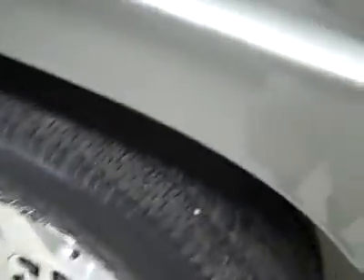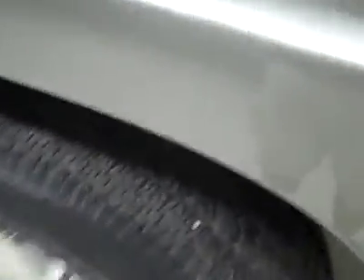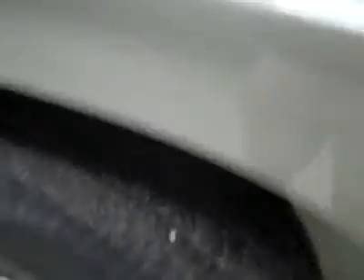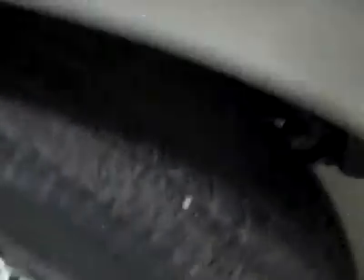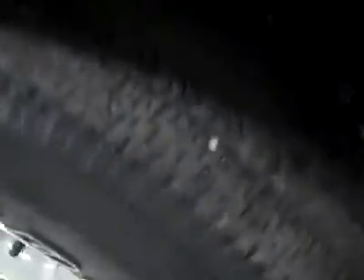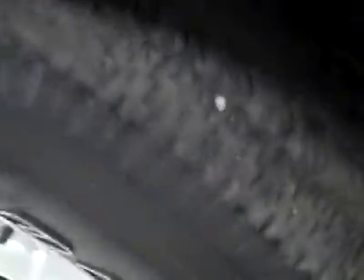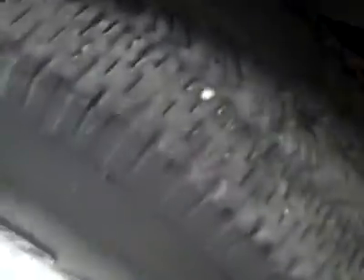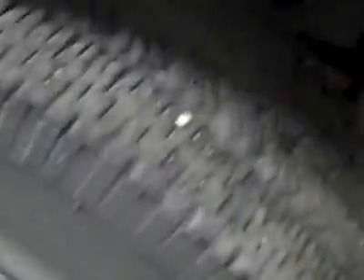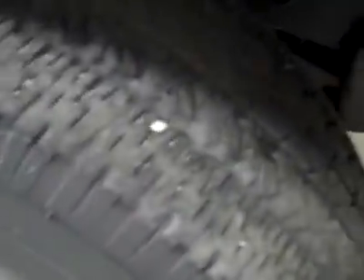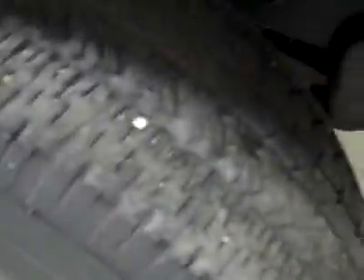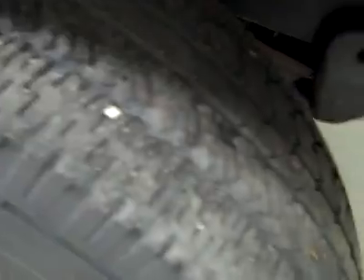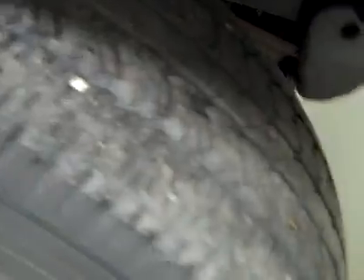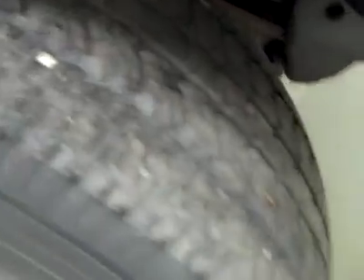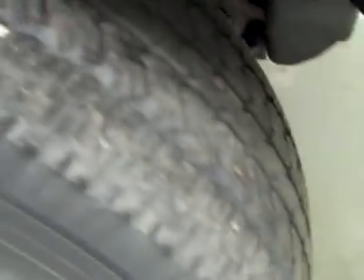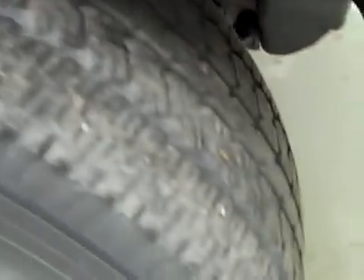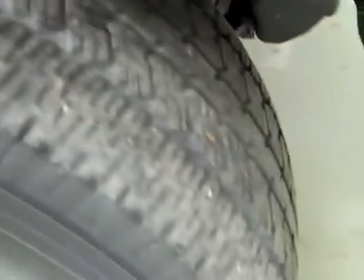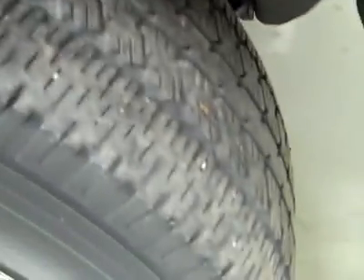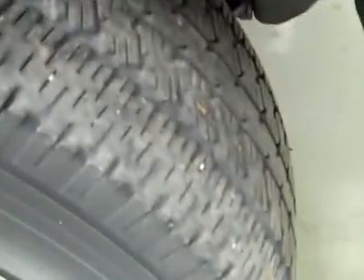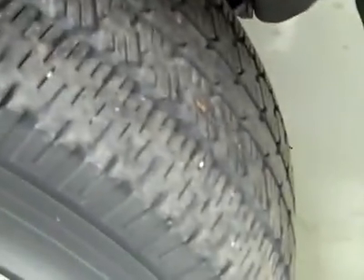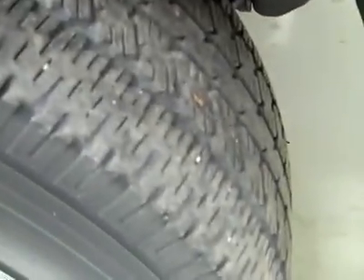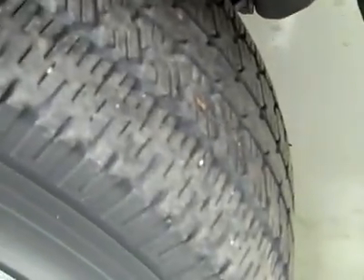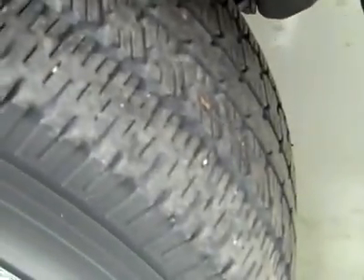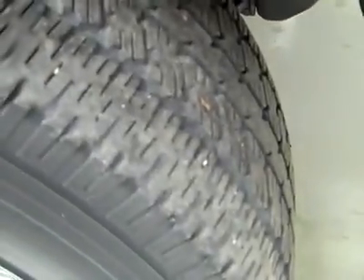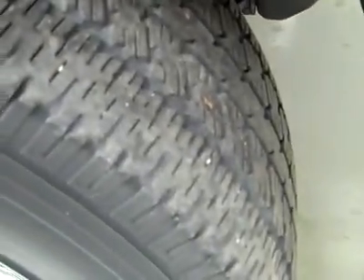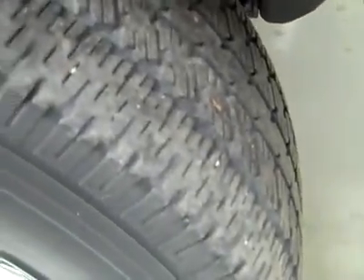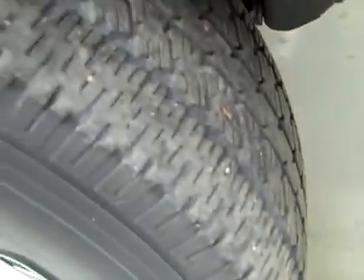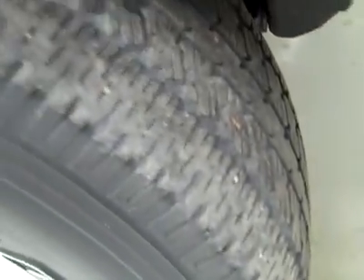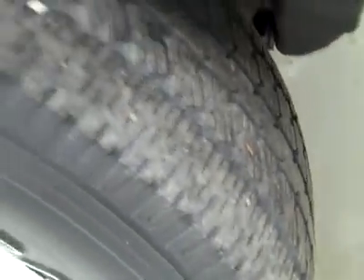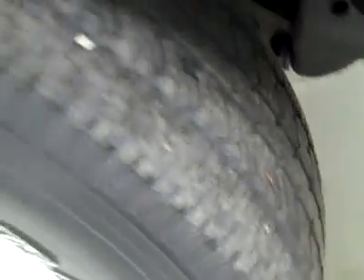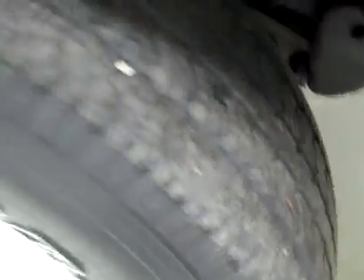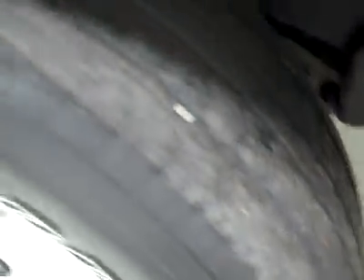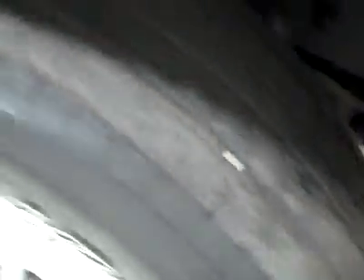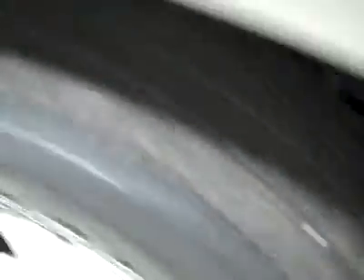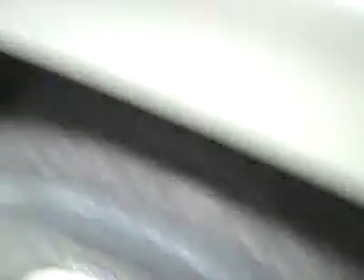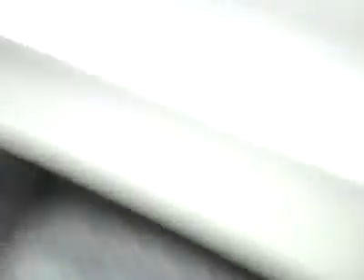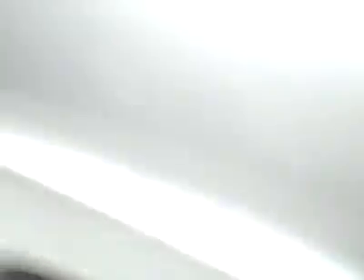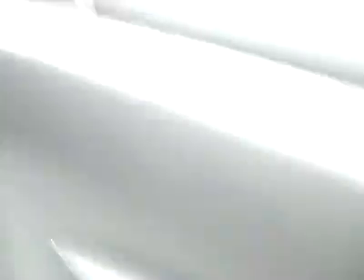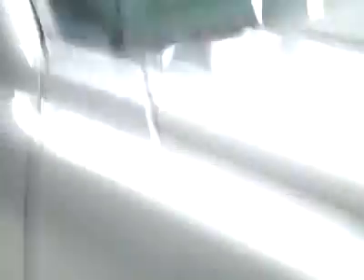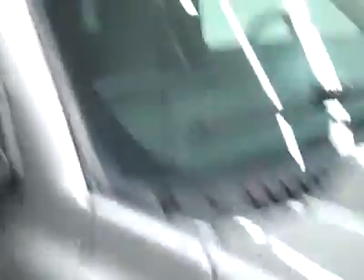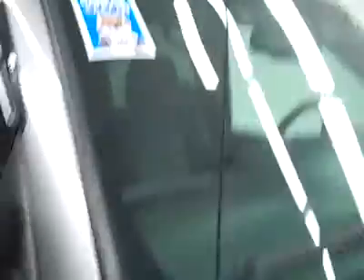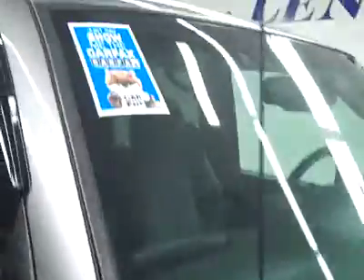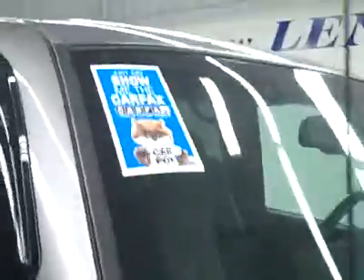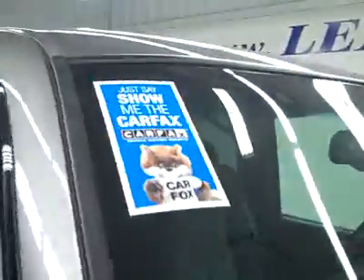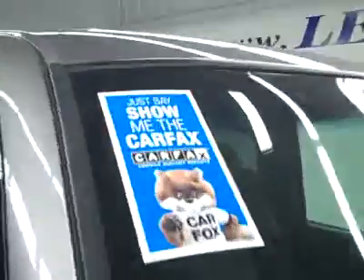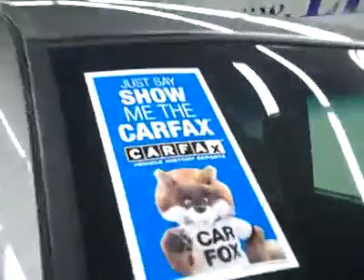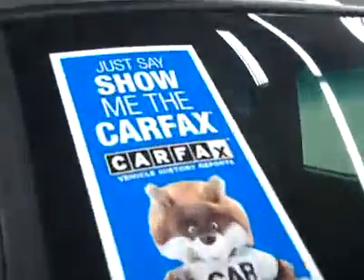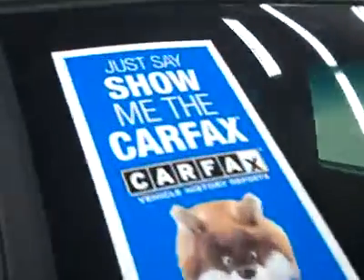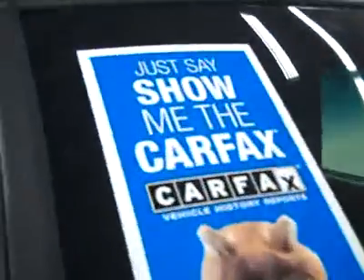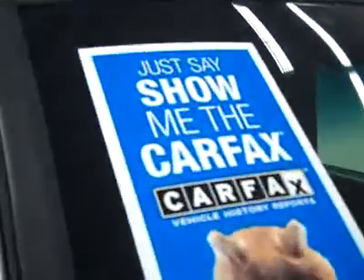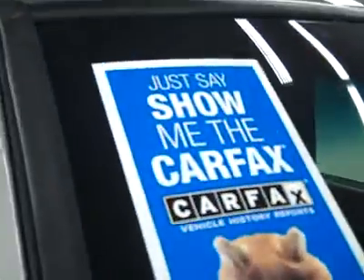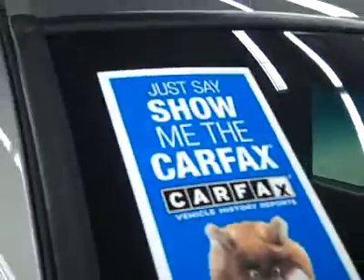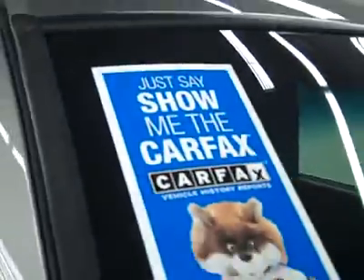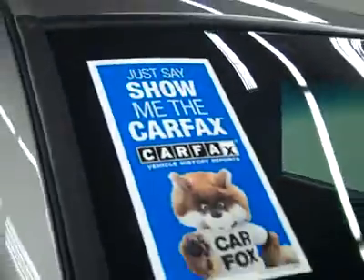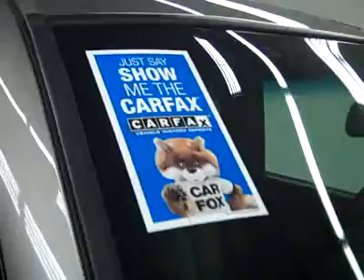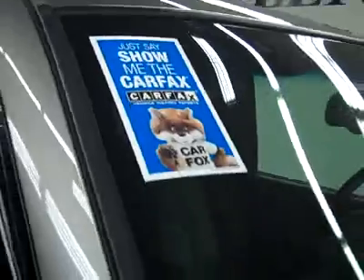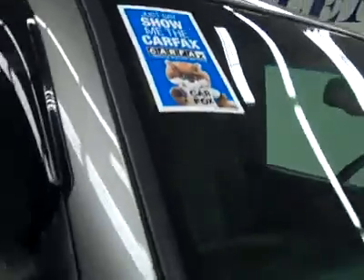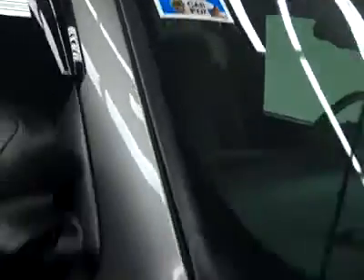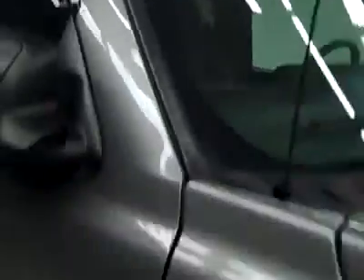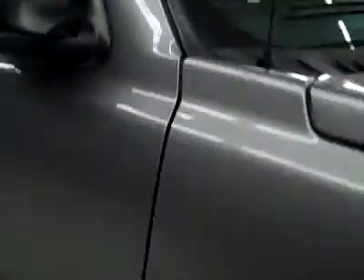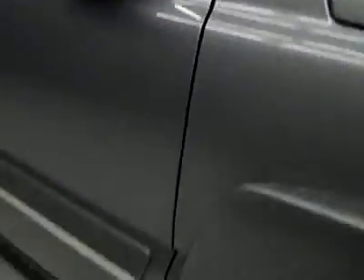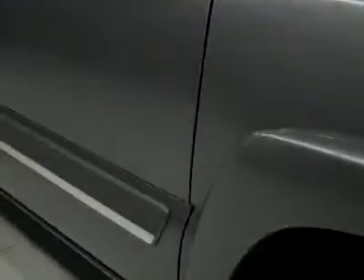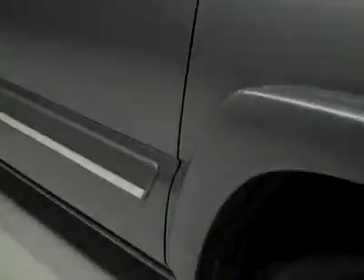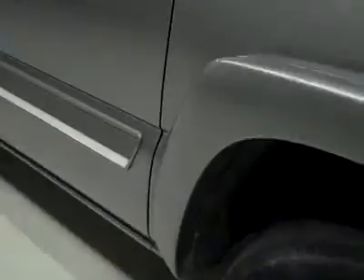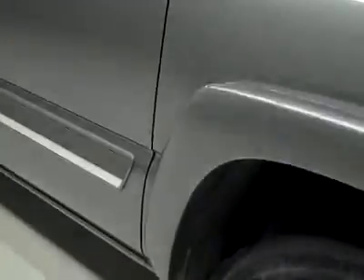These Bridgestone Dueler AT tires have about 50%, probably a hair under 50% actually. And the vehicle has a clean Carfax.